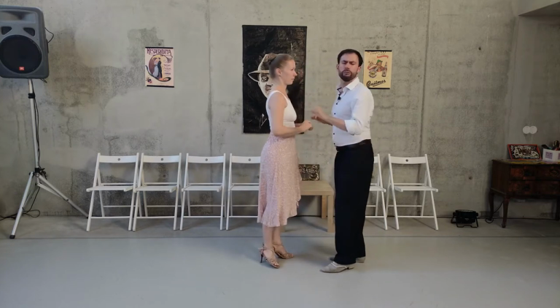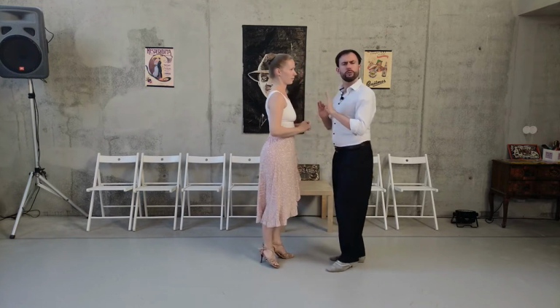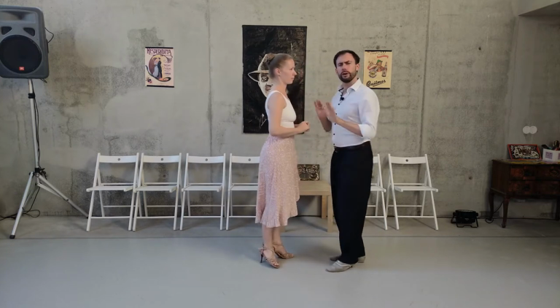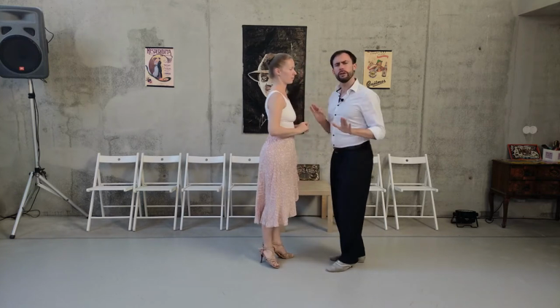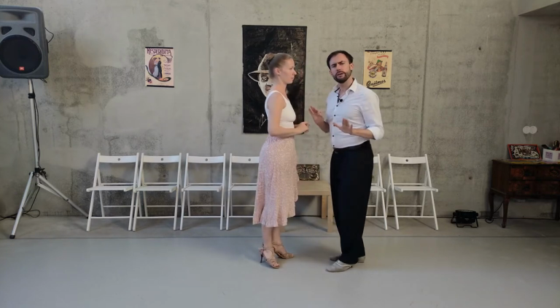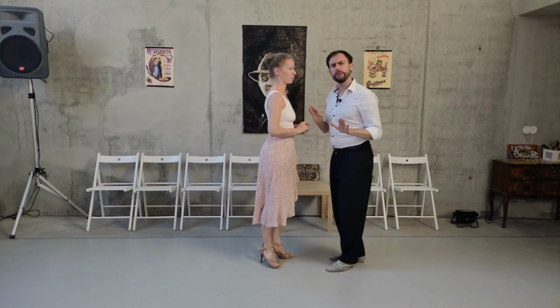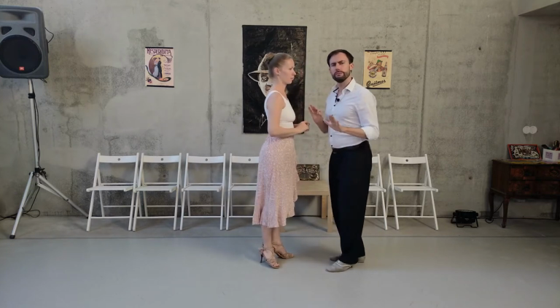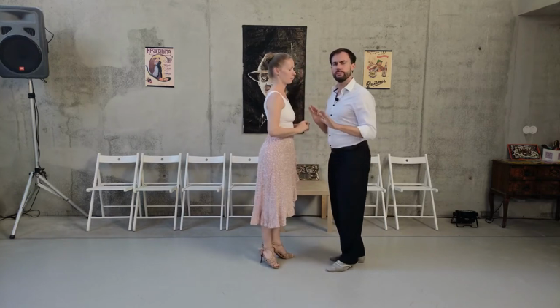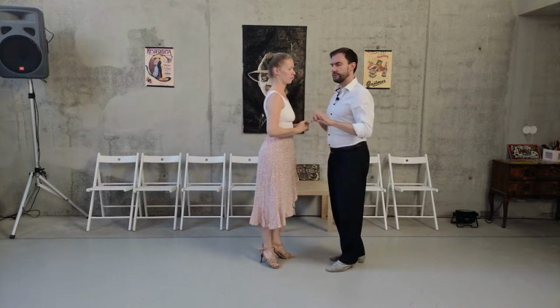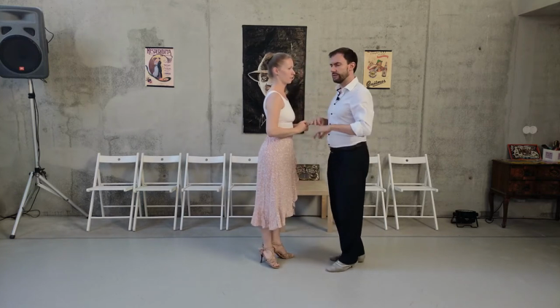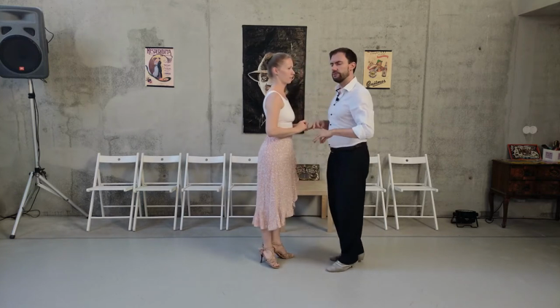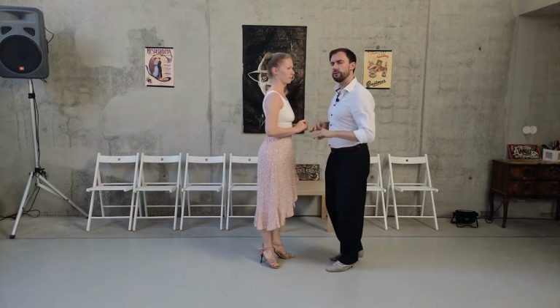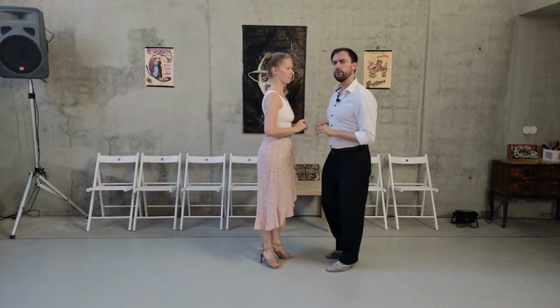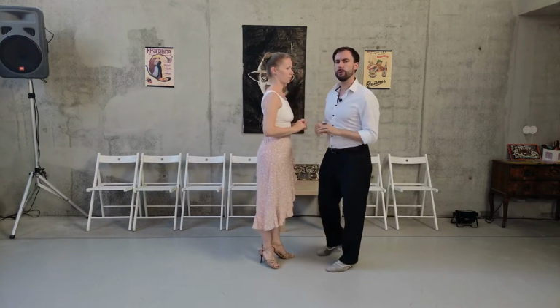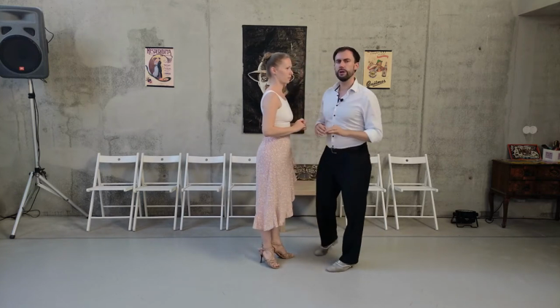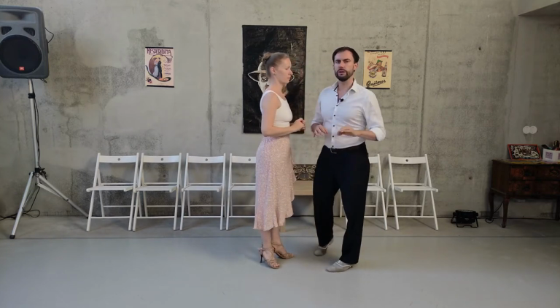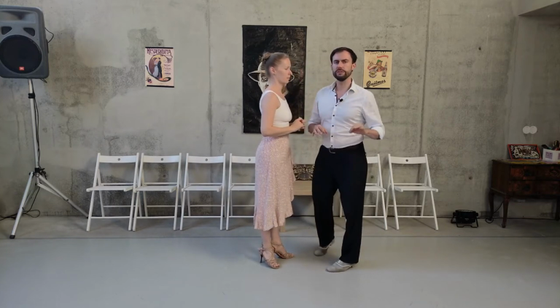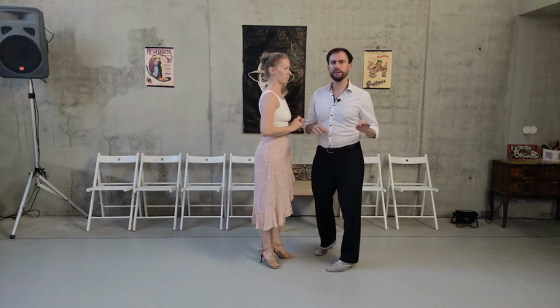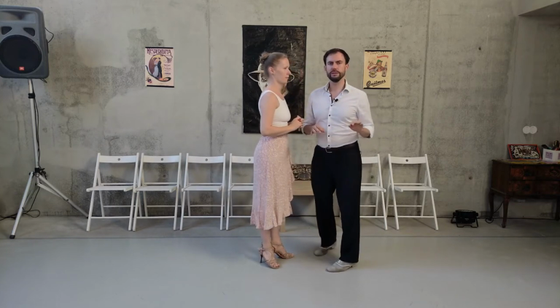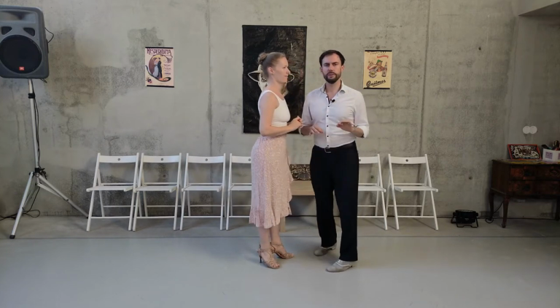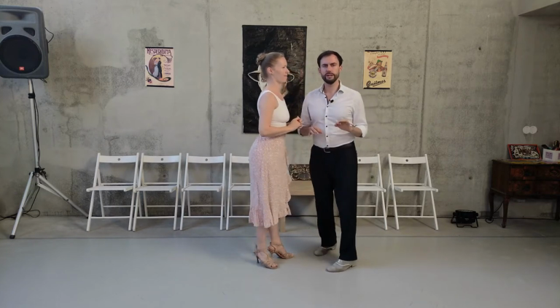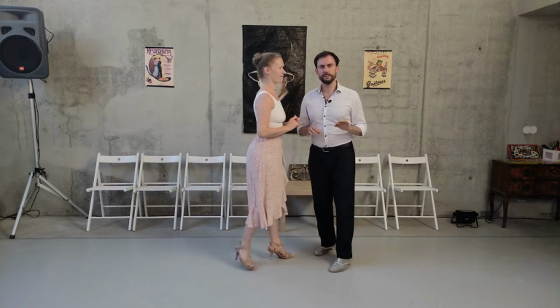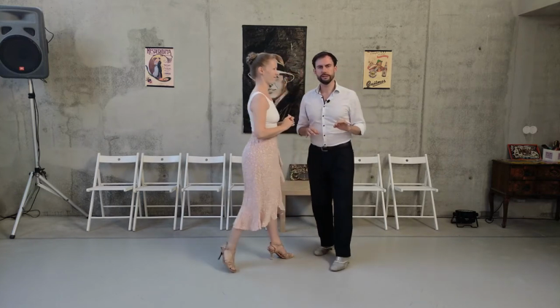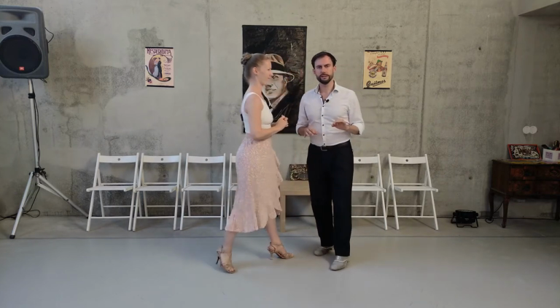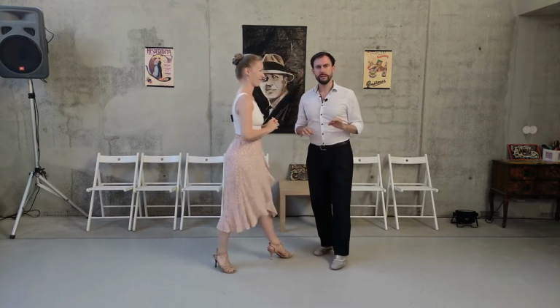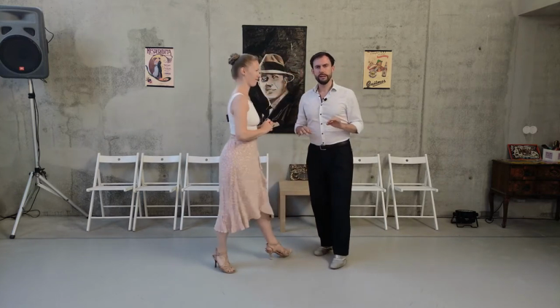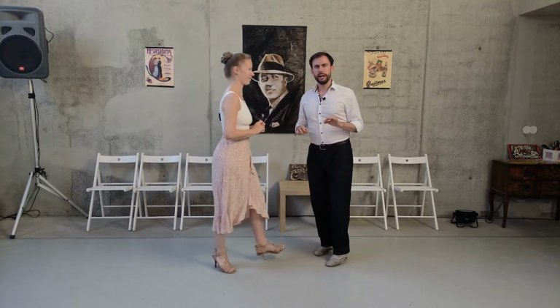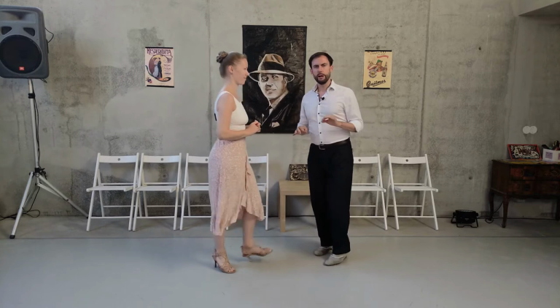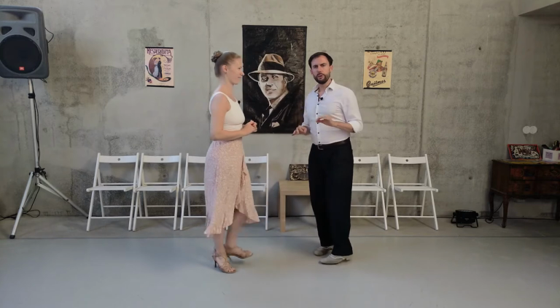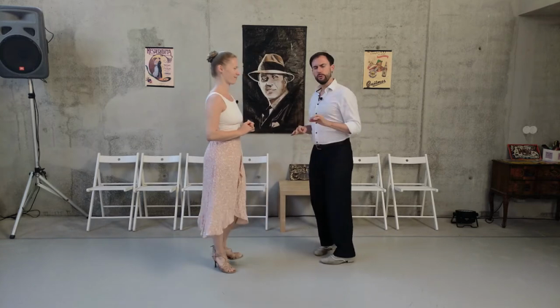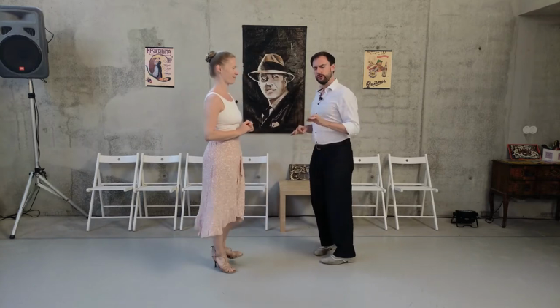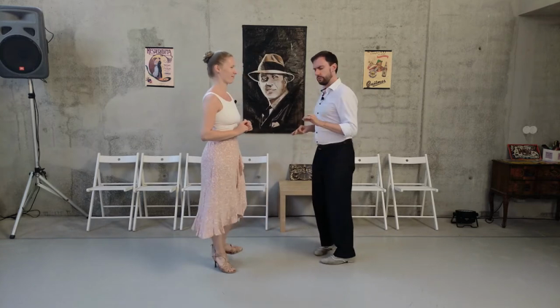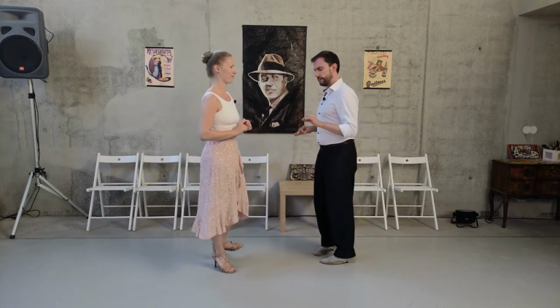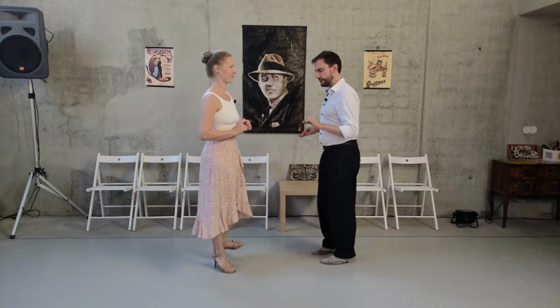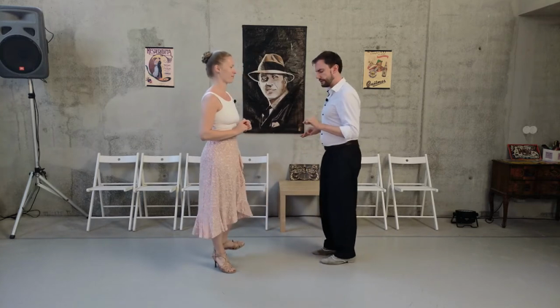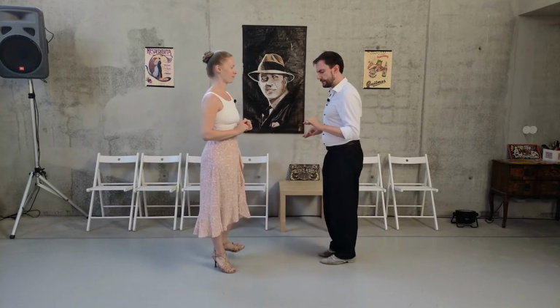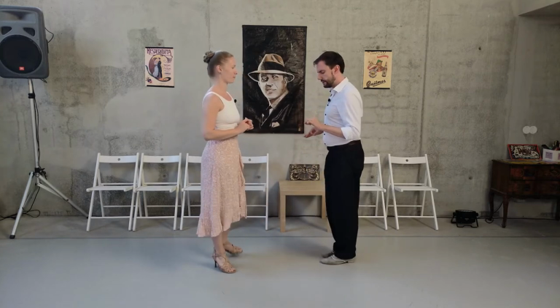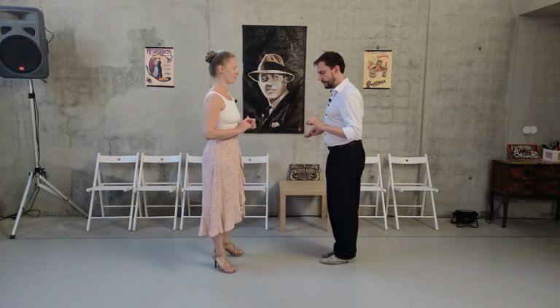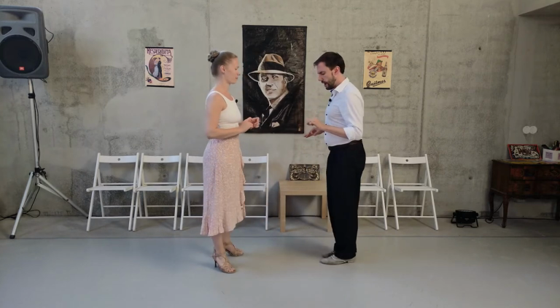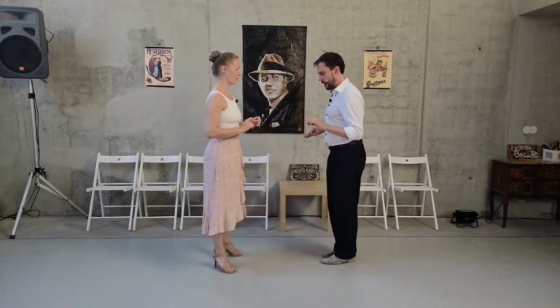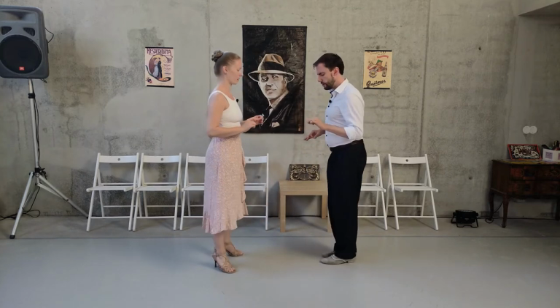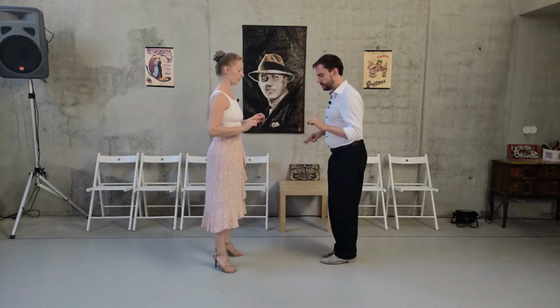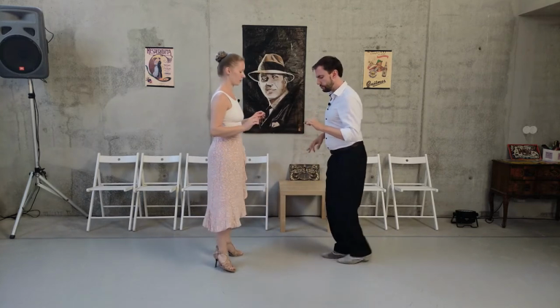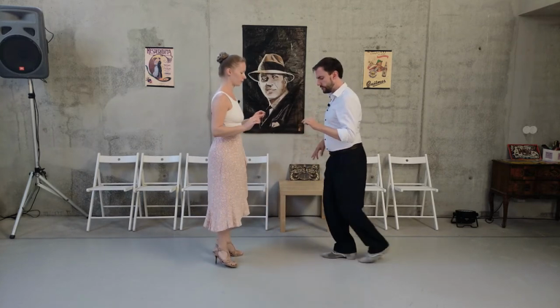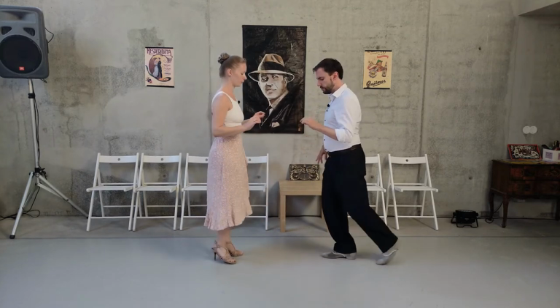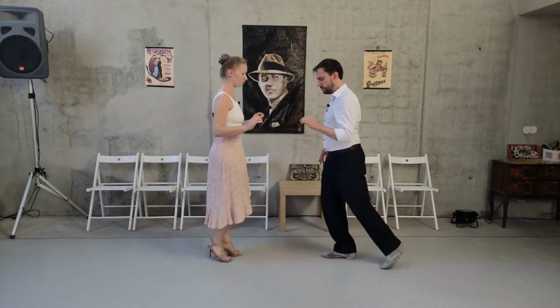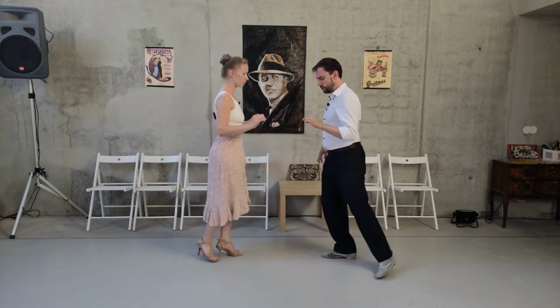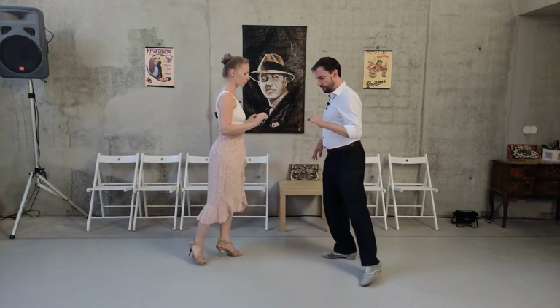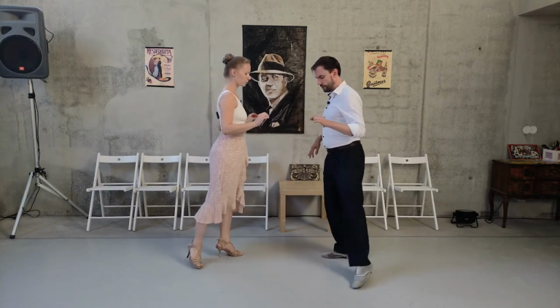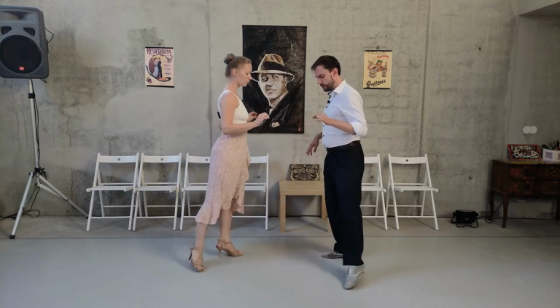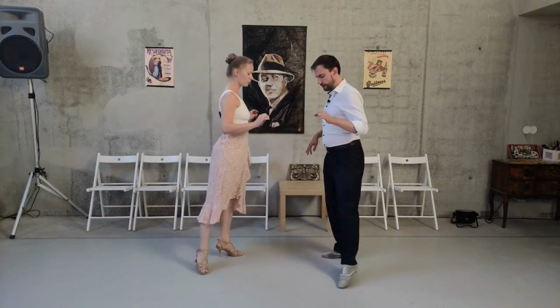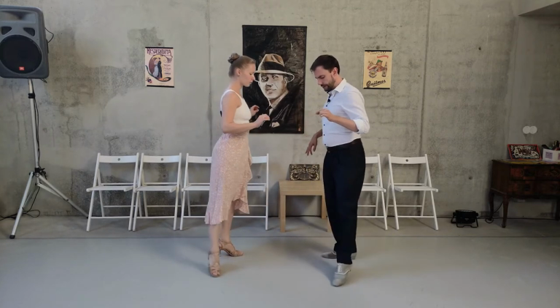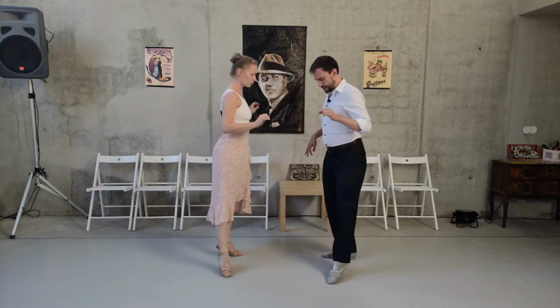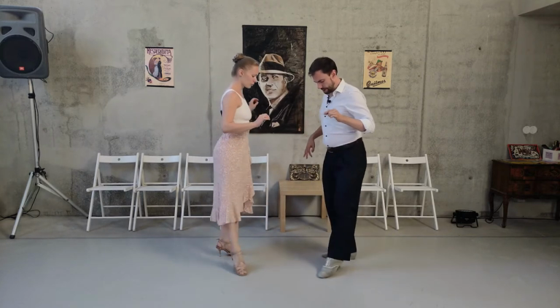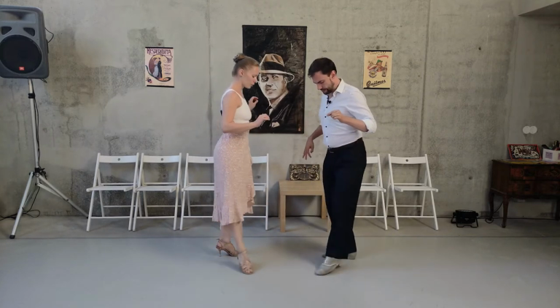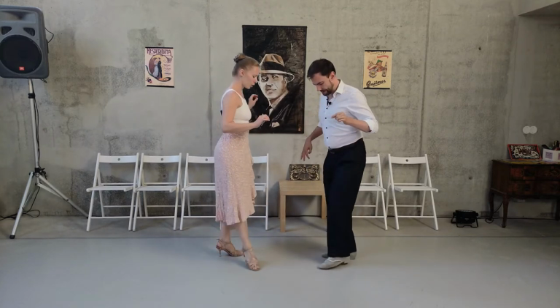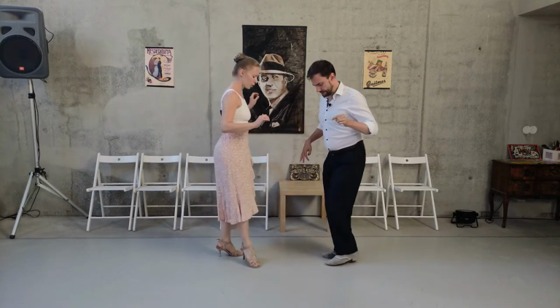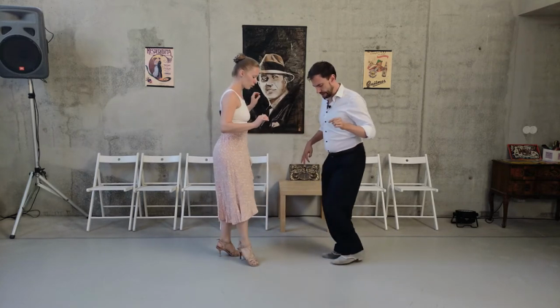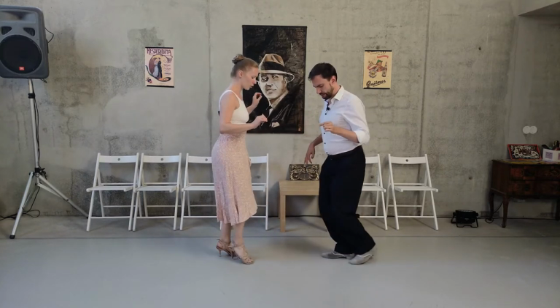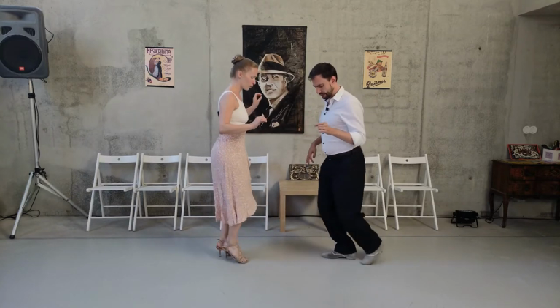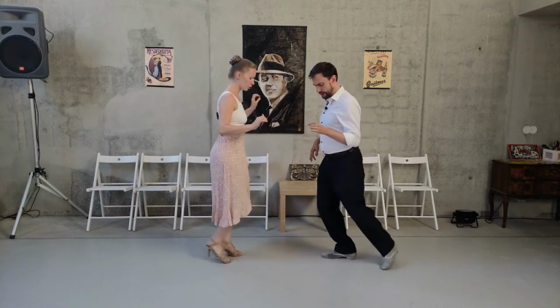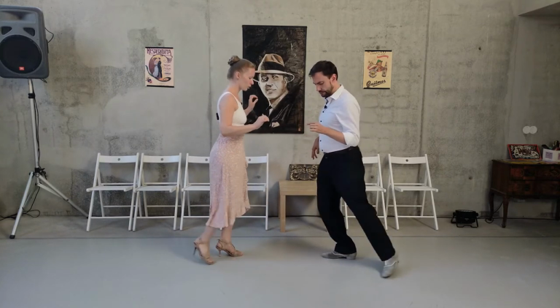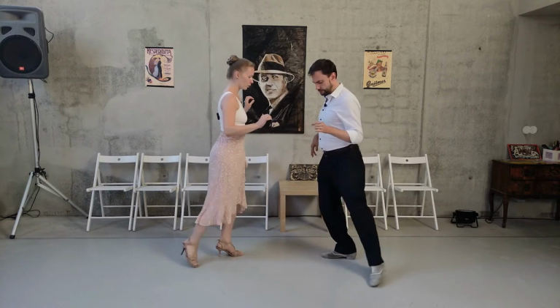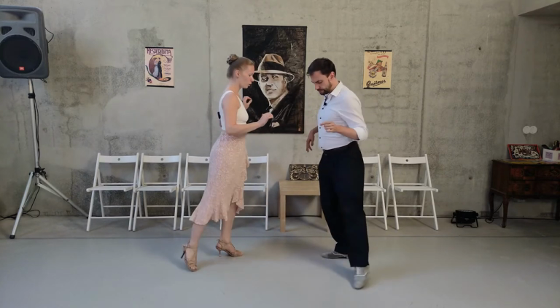We might want to play with it so that I really invite her to touch me, but that's something more advanced. For this video we are still in the basics, and we want to practice how we can do the lapiz safely.